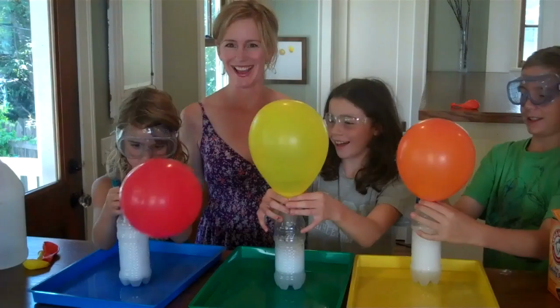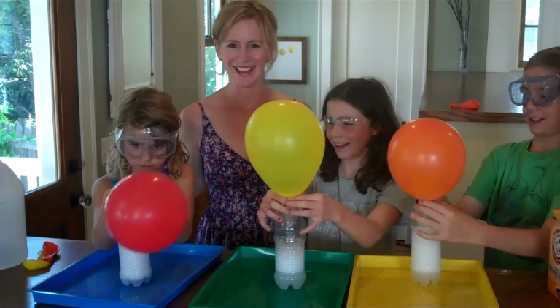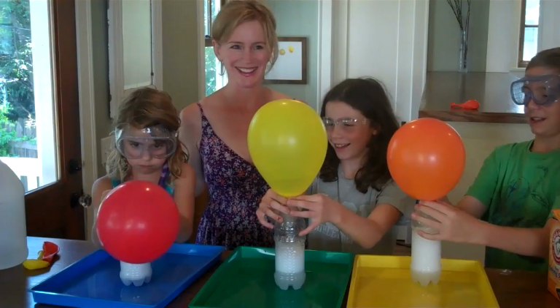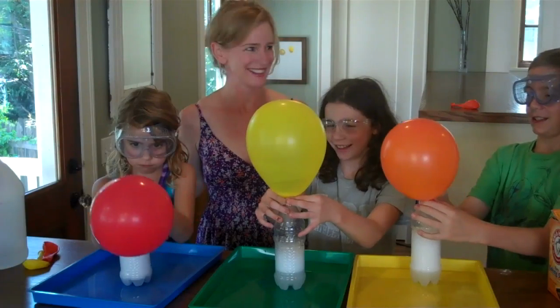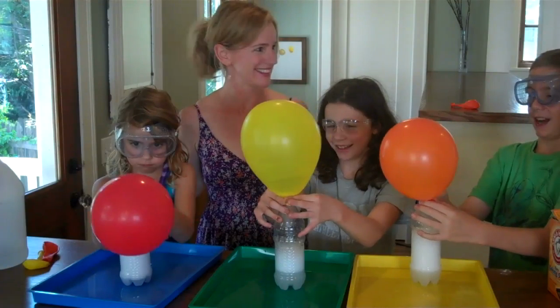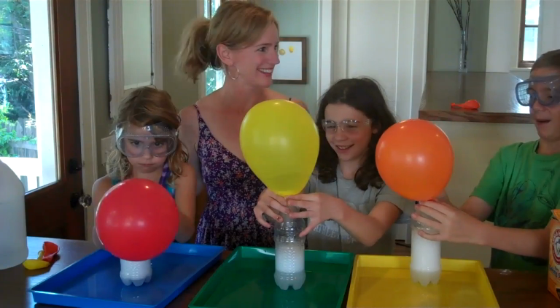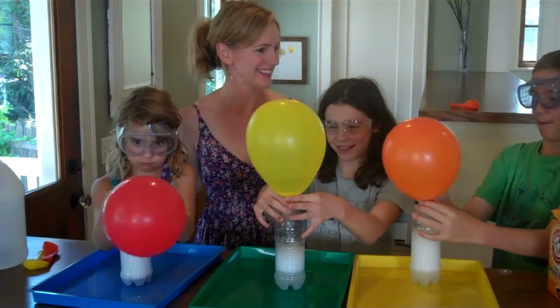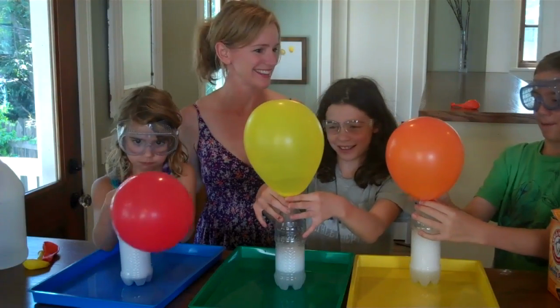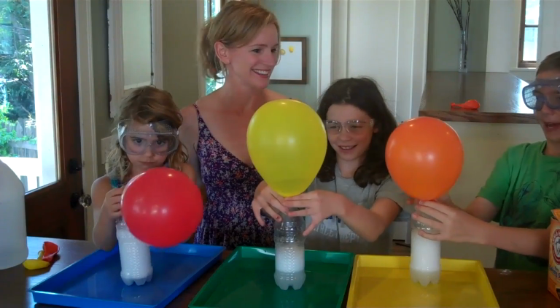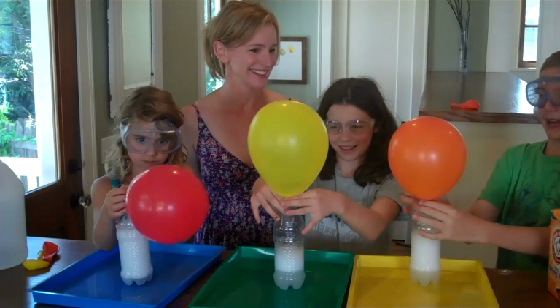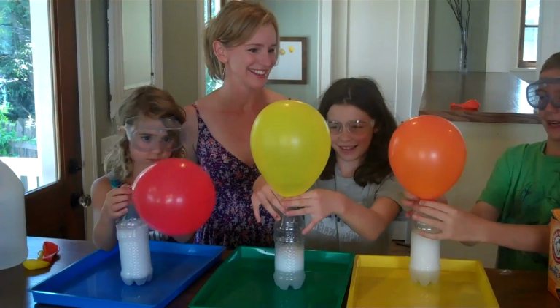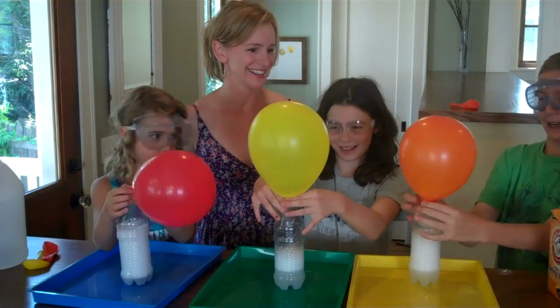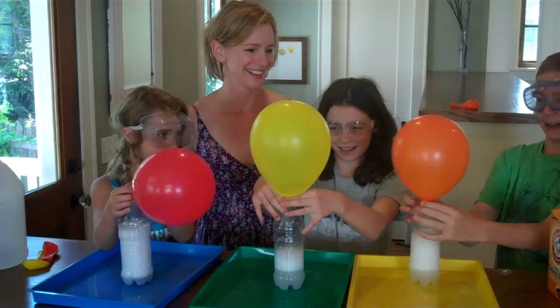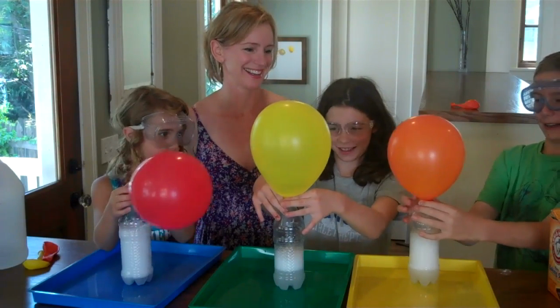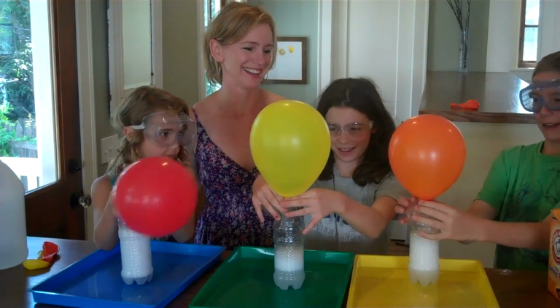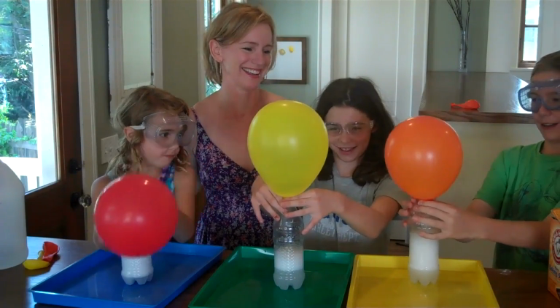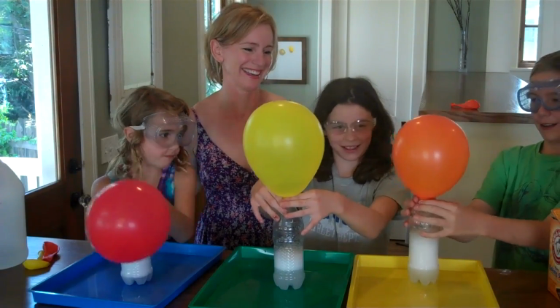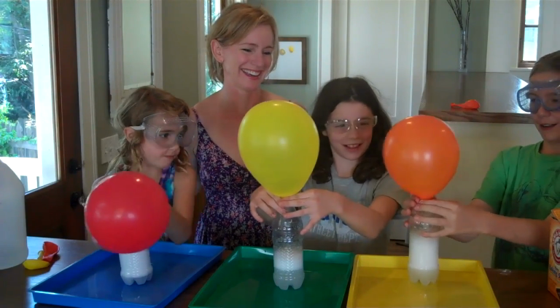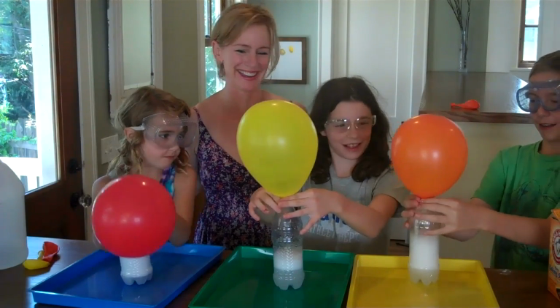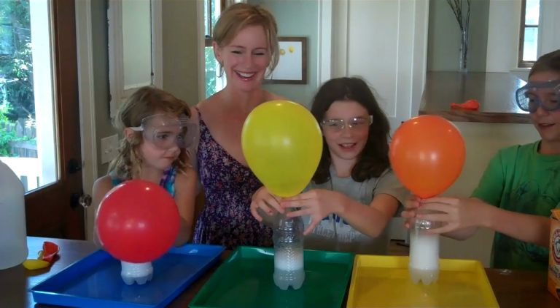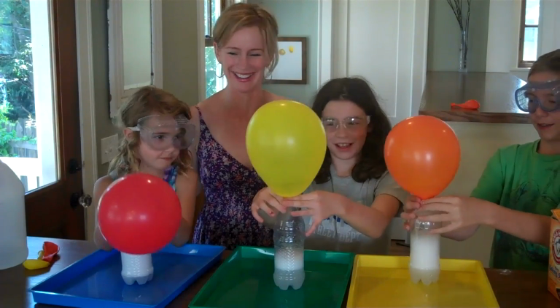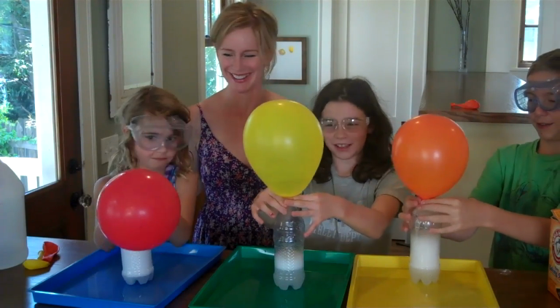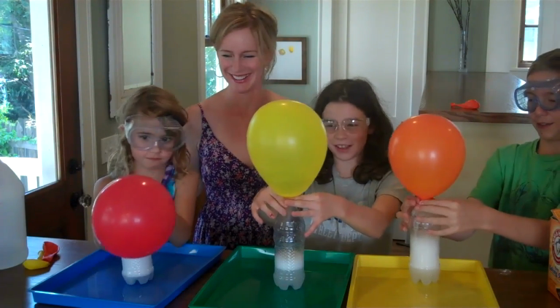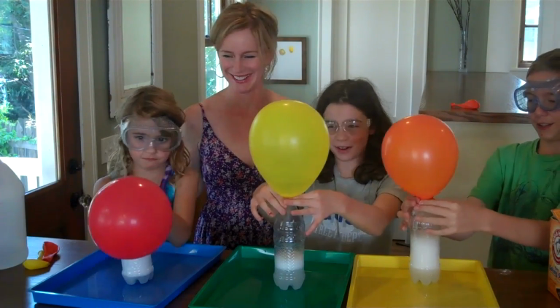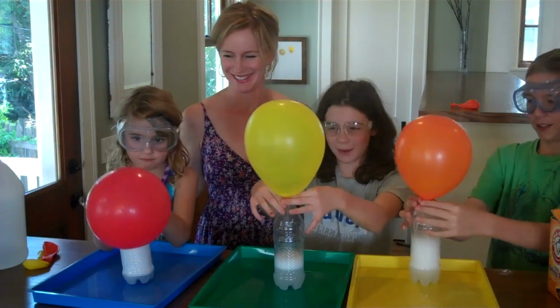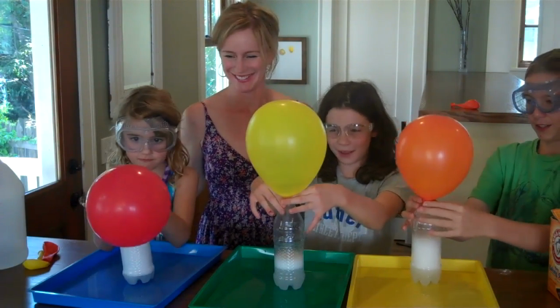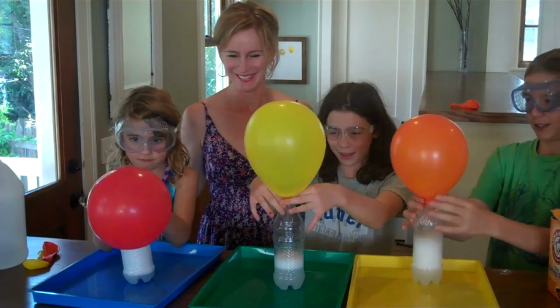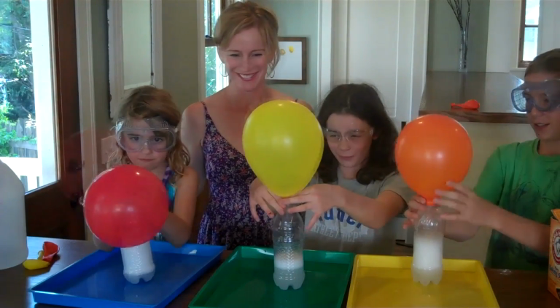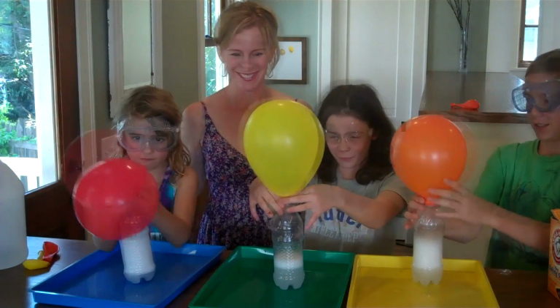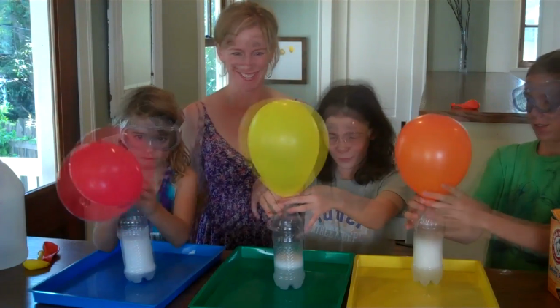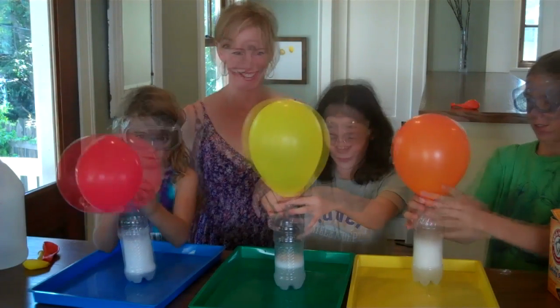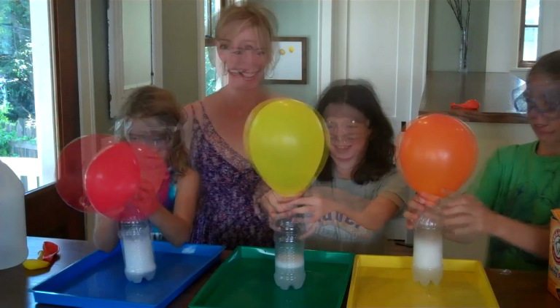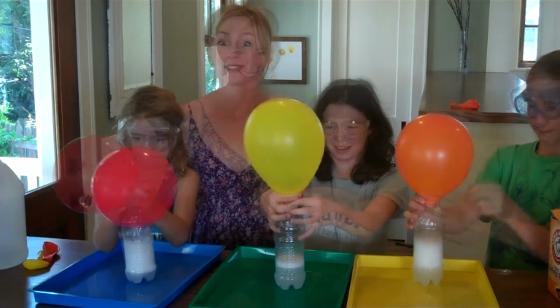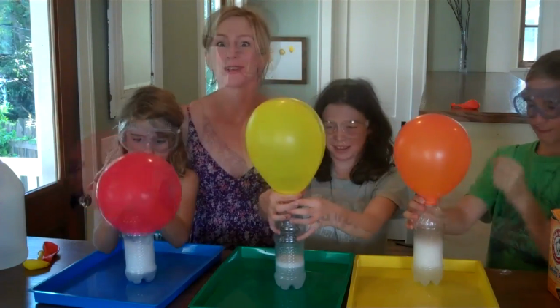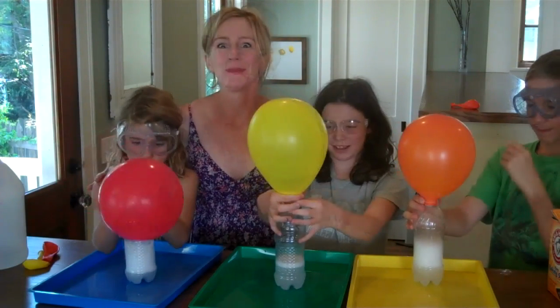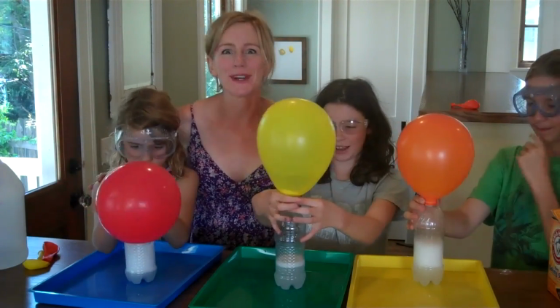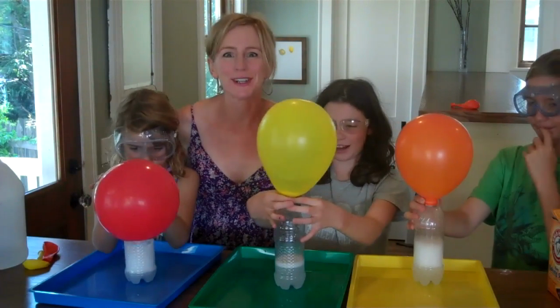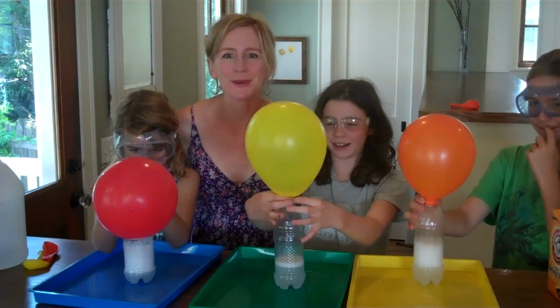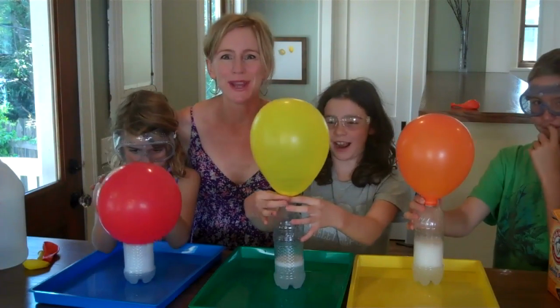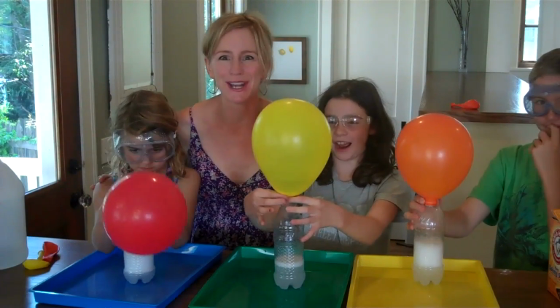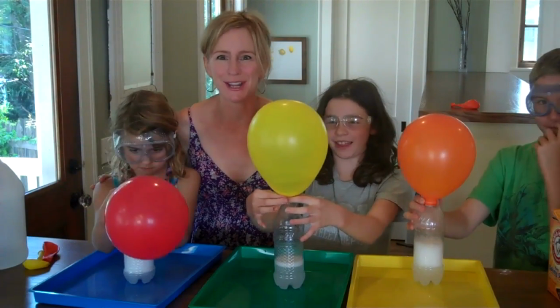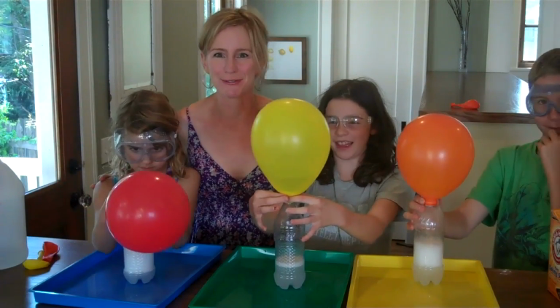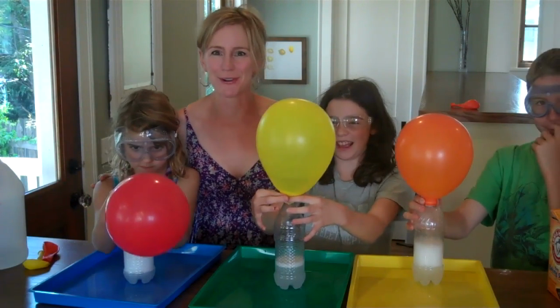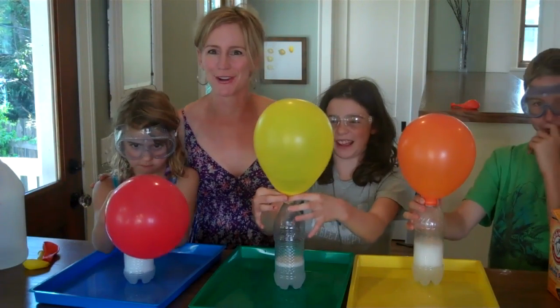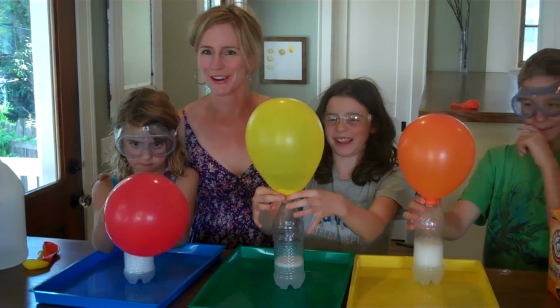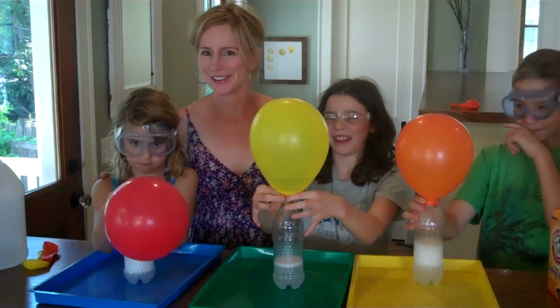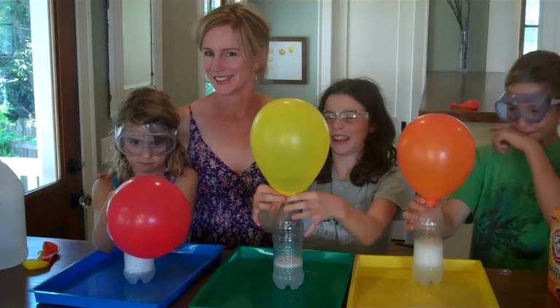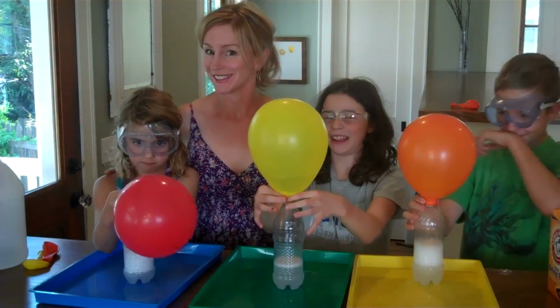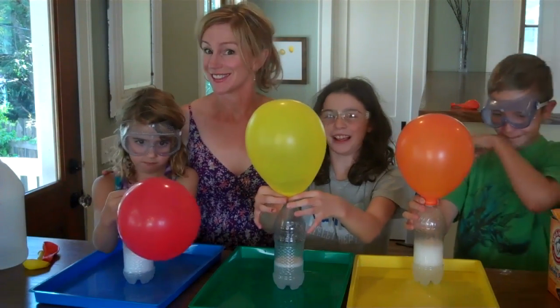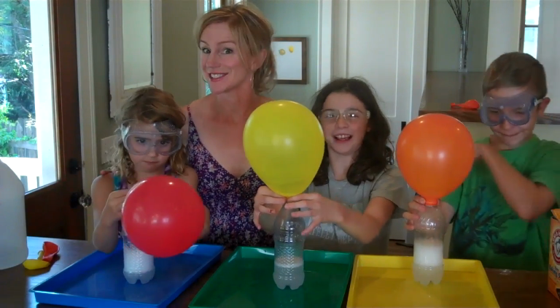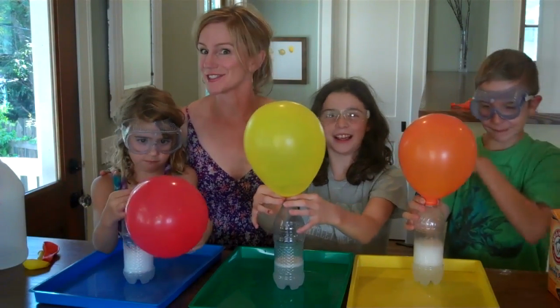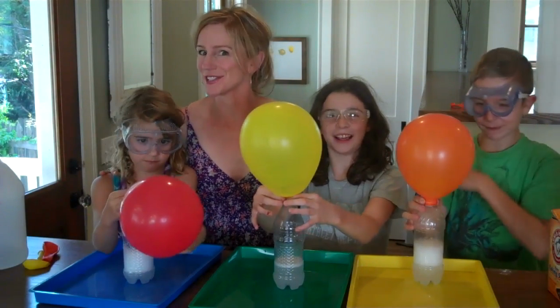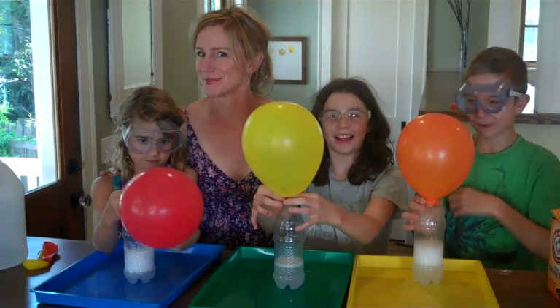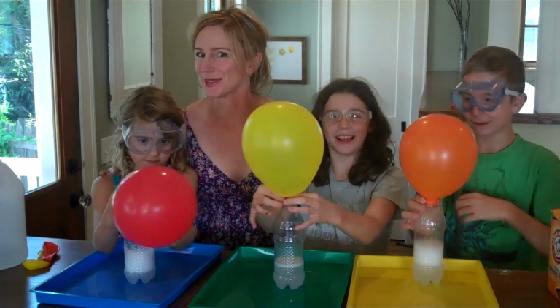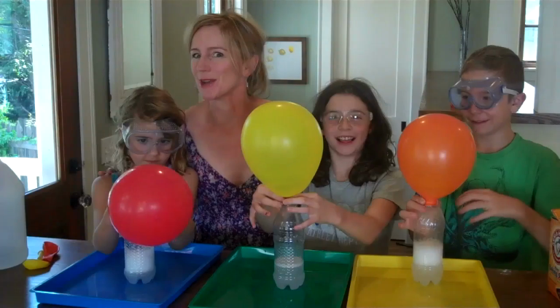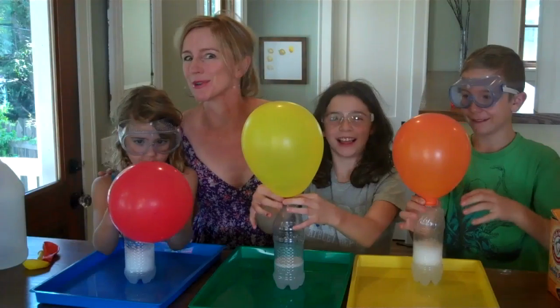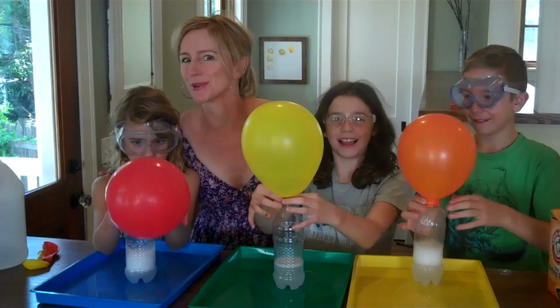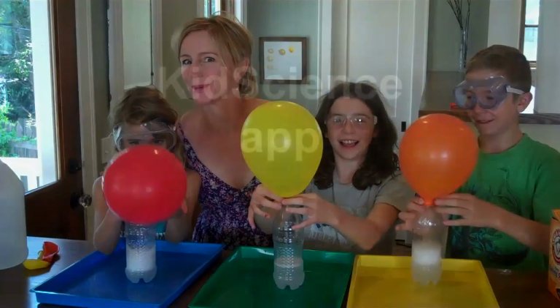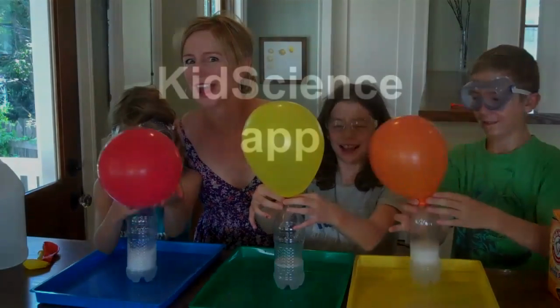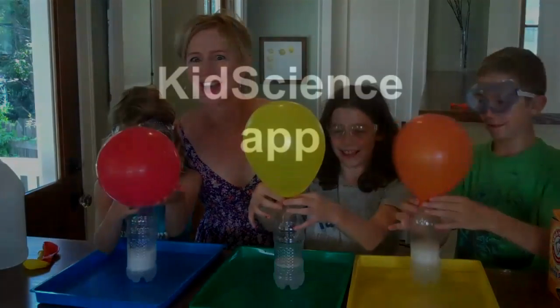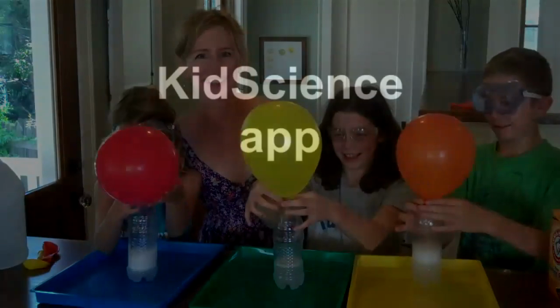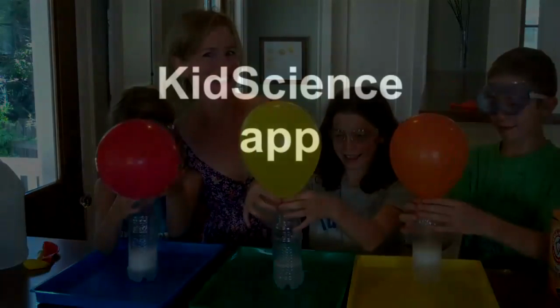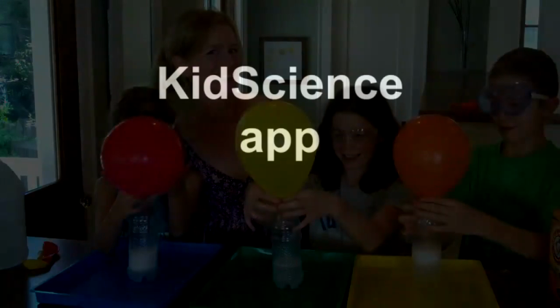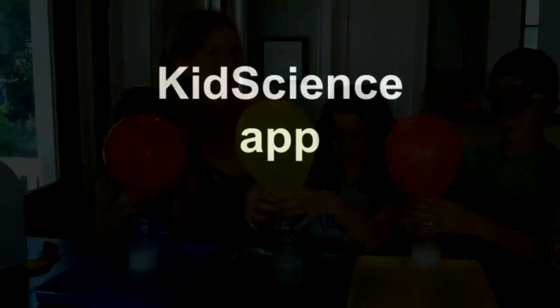She just got big! Look, mine filled up. So what are you waiting for? Let's do some chemical reactions. Let's go!